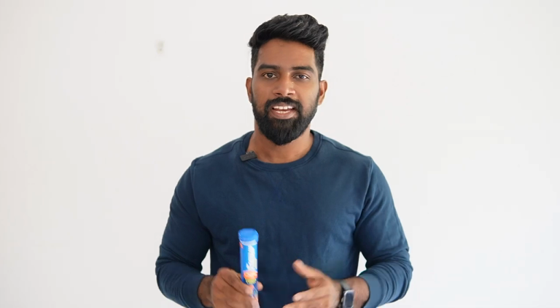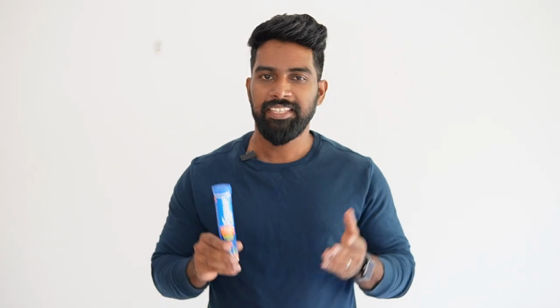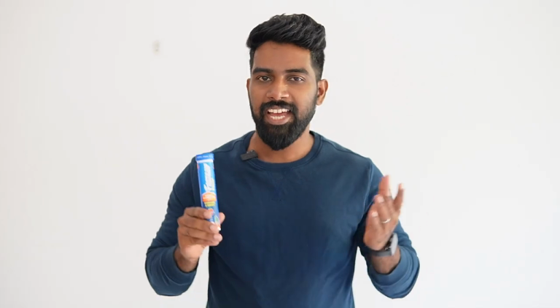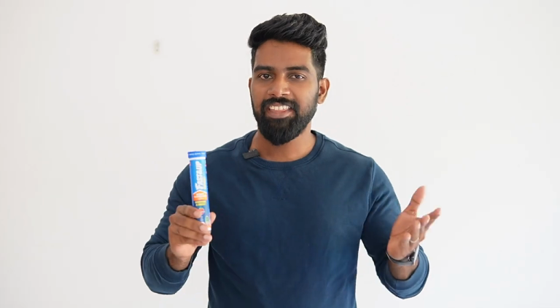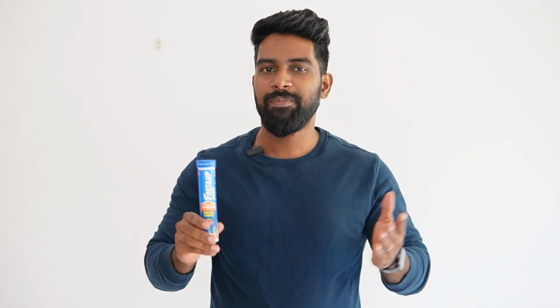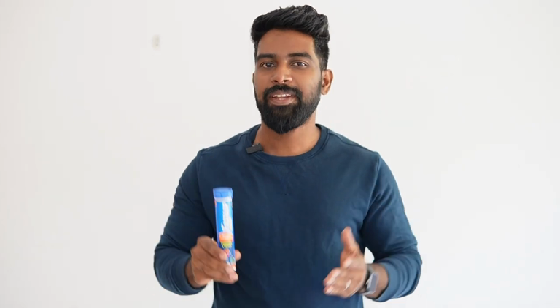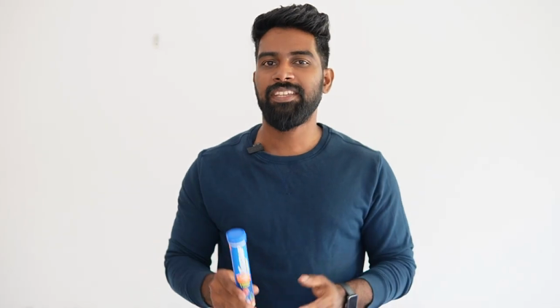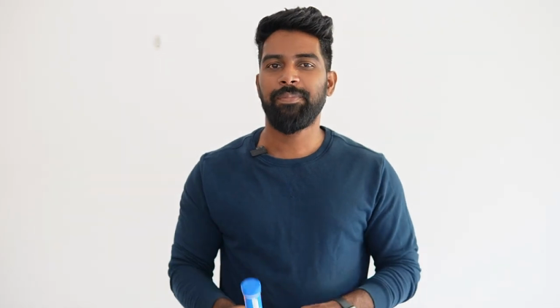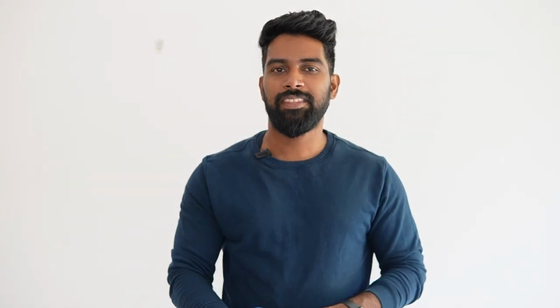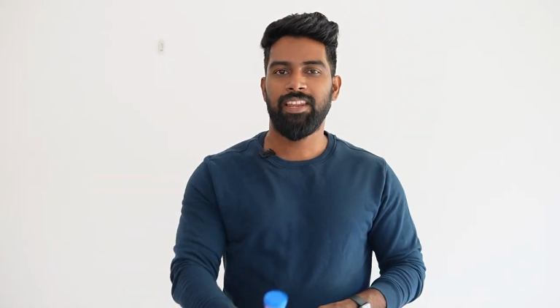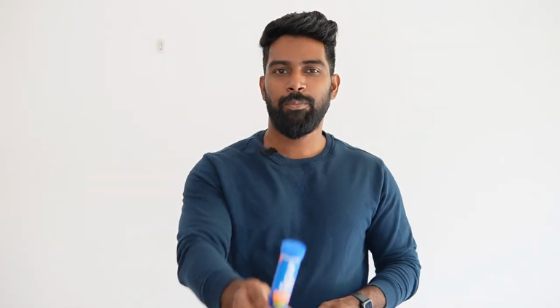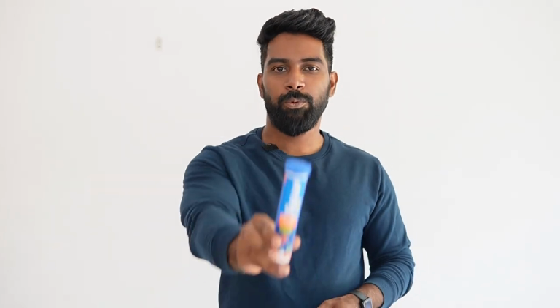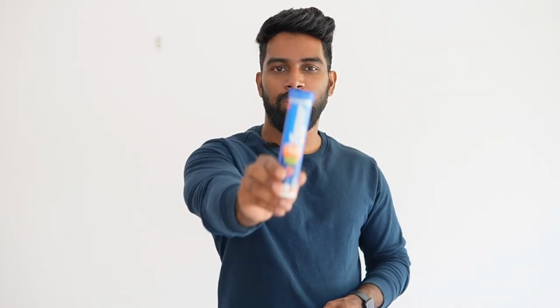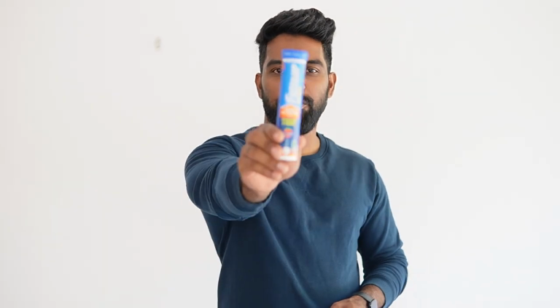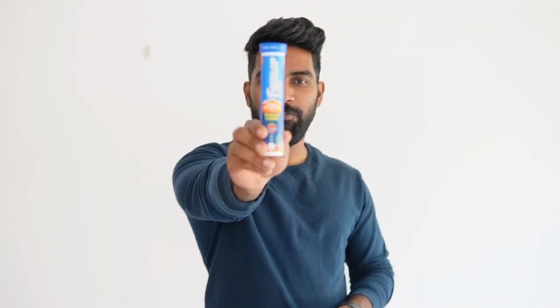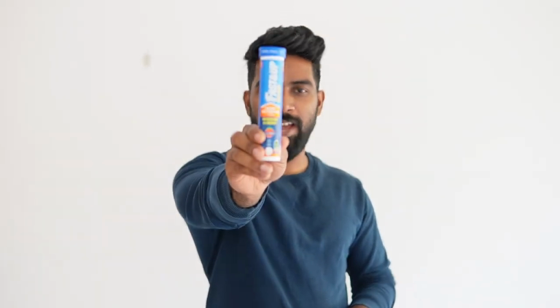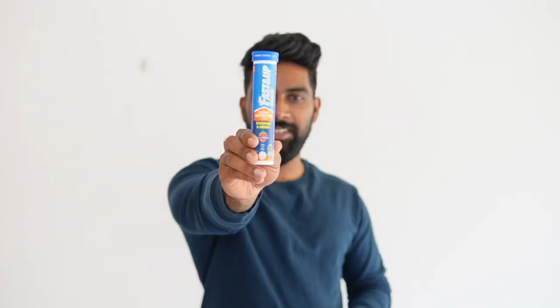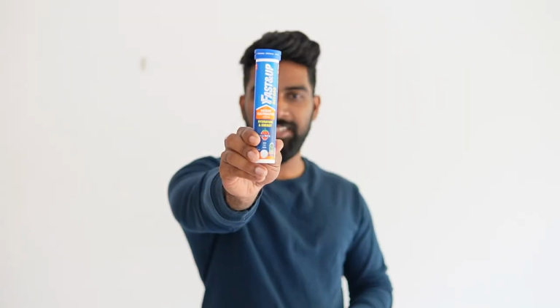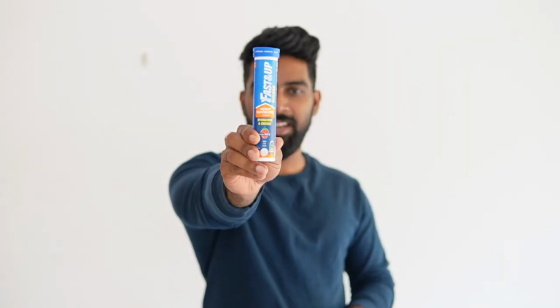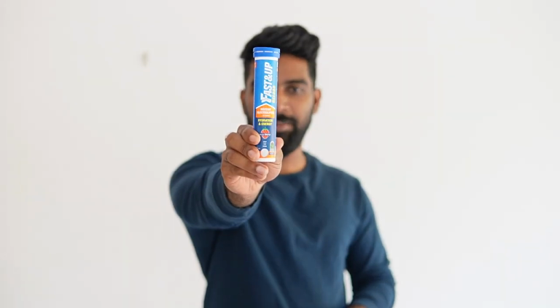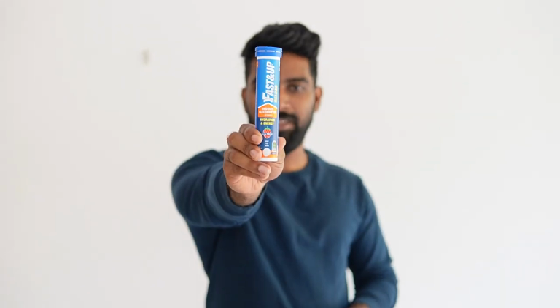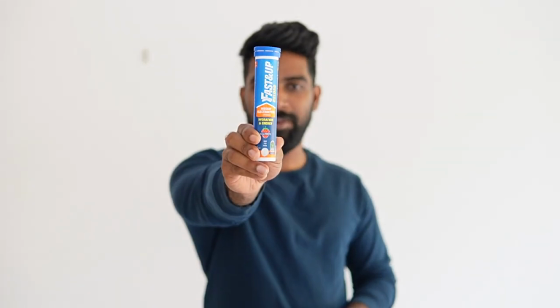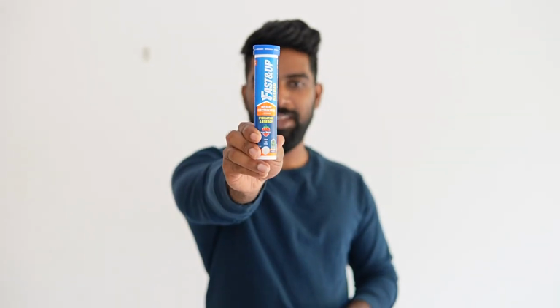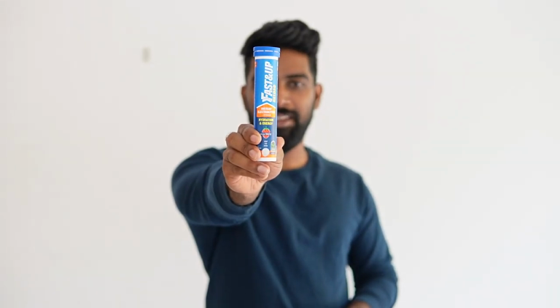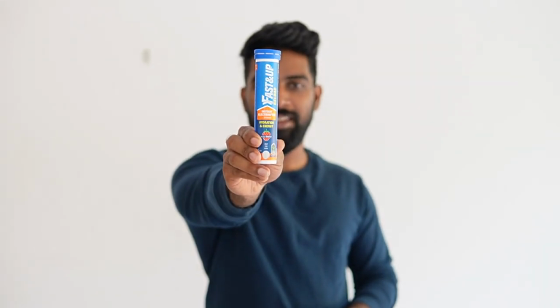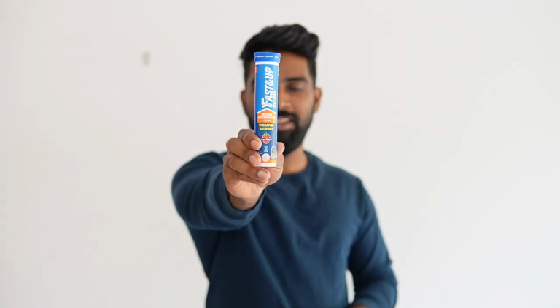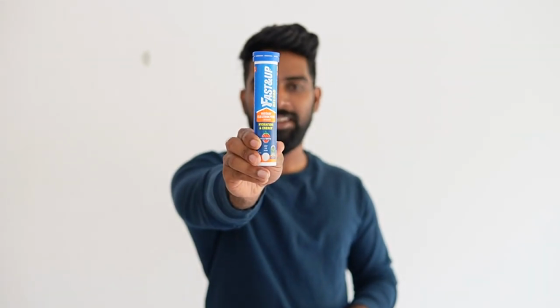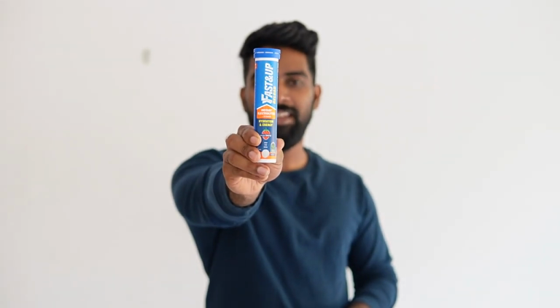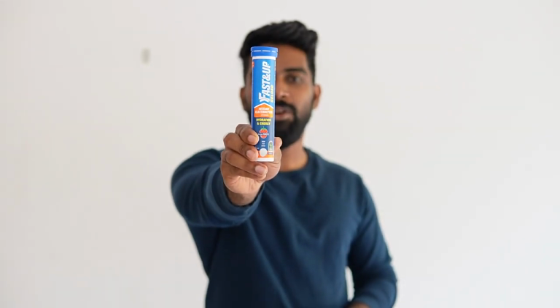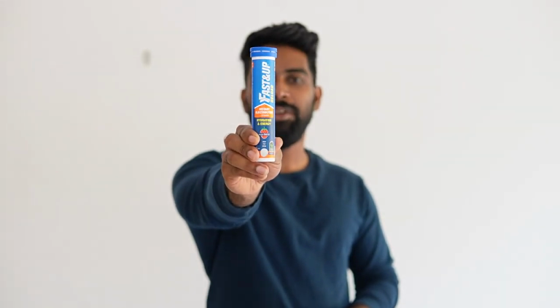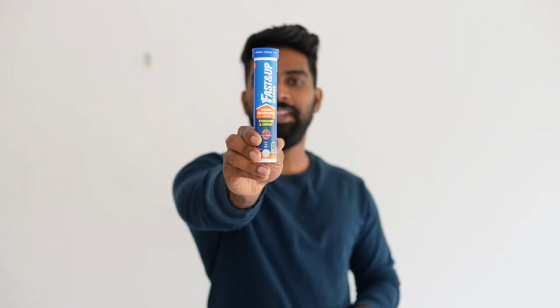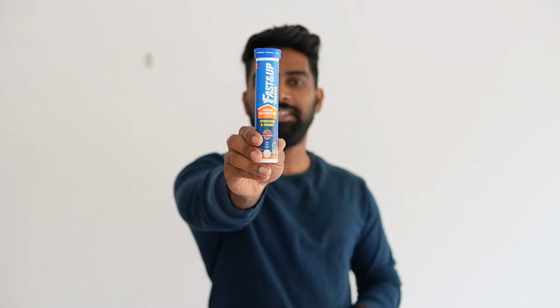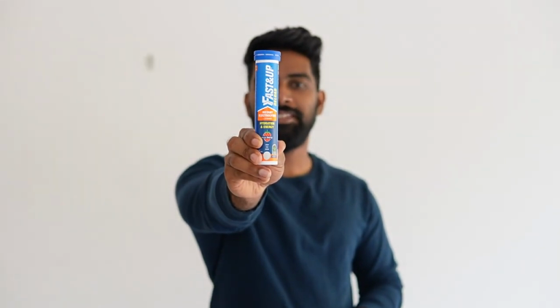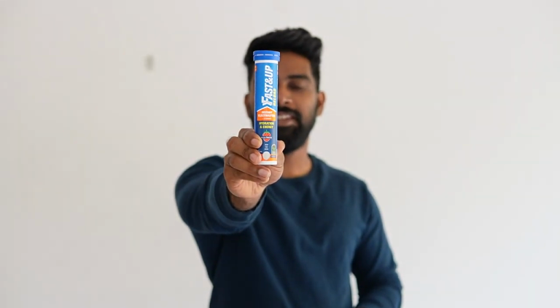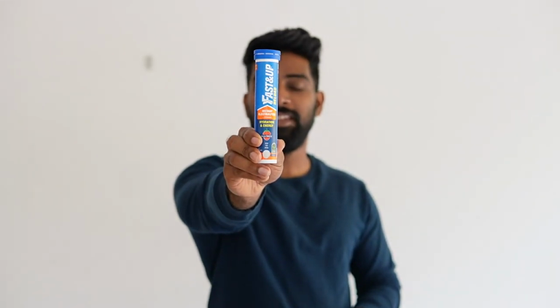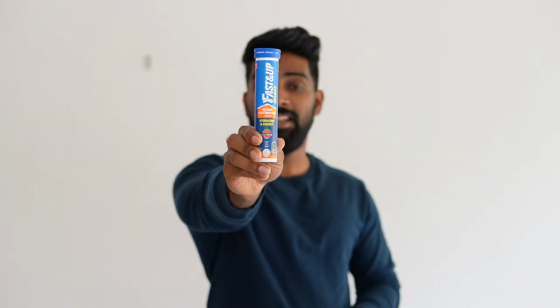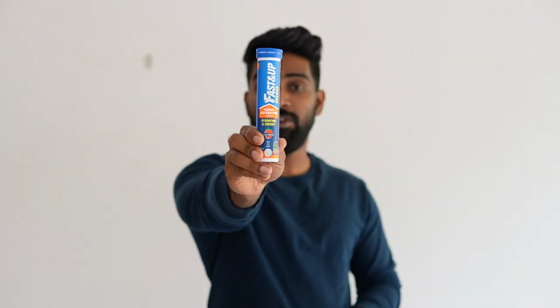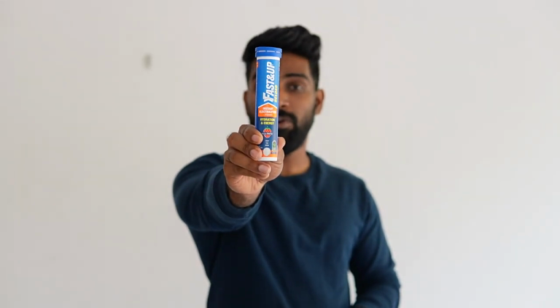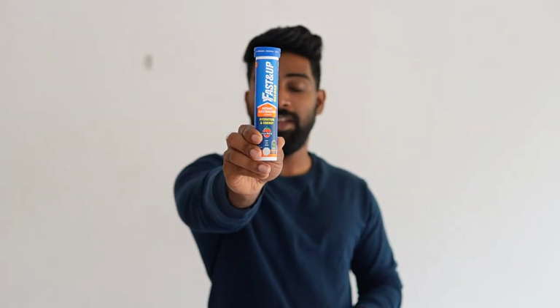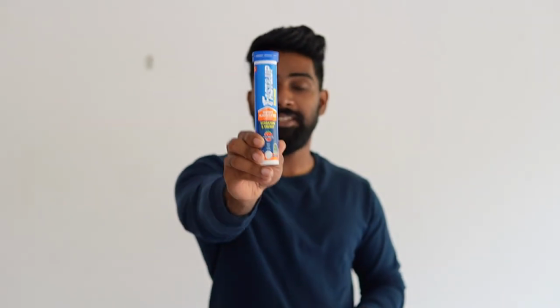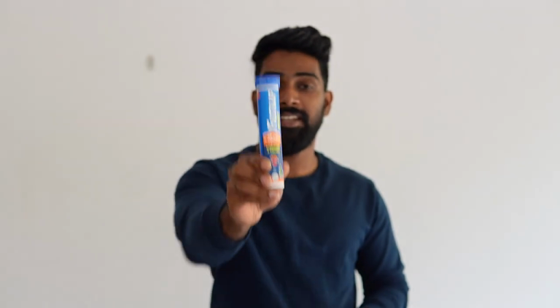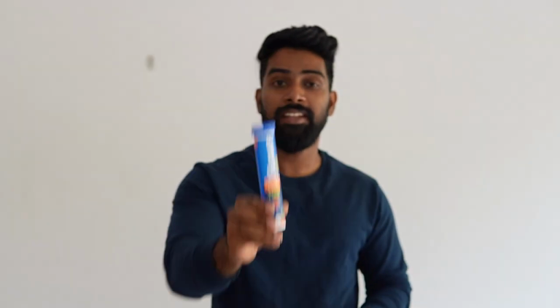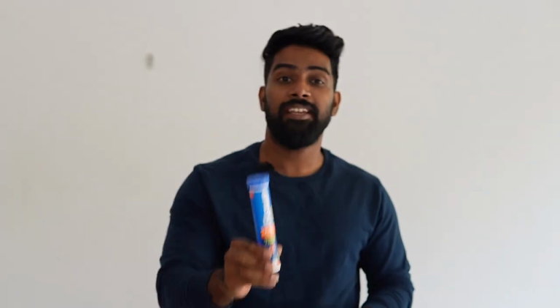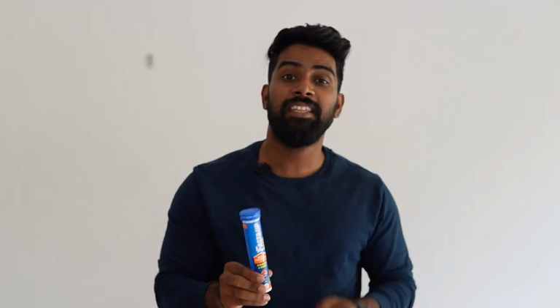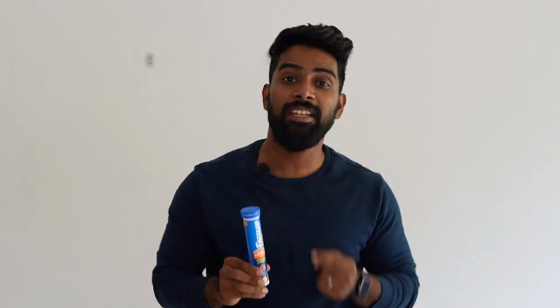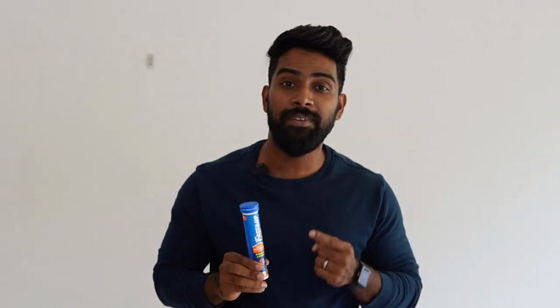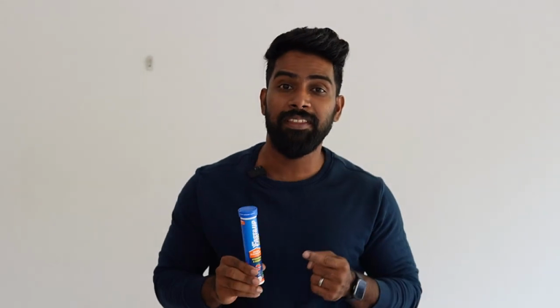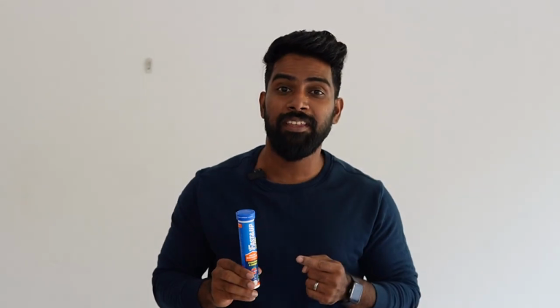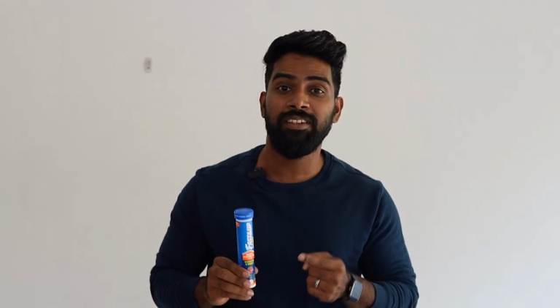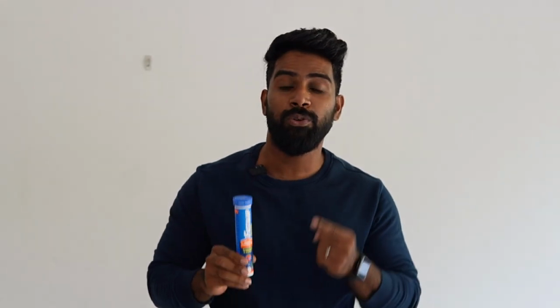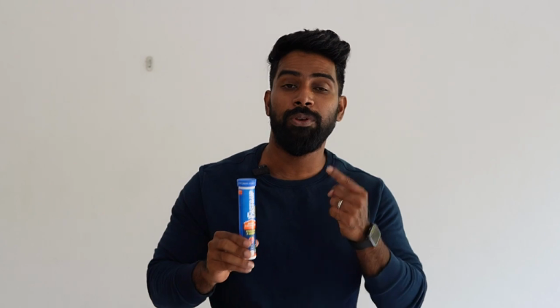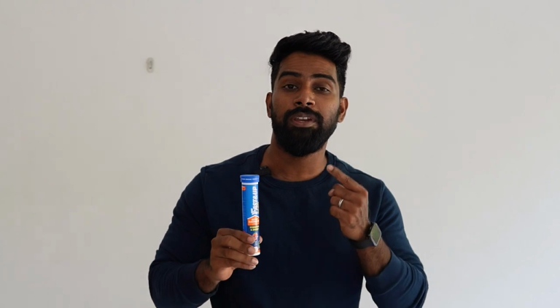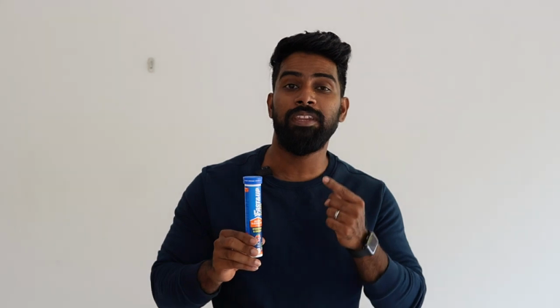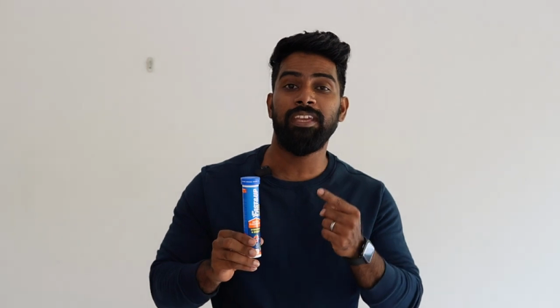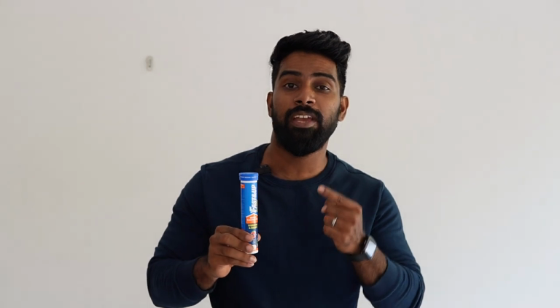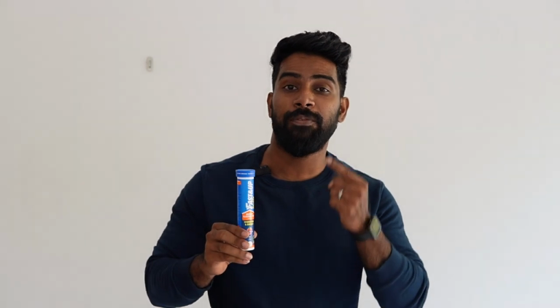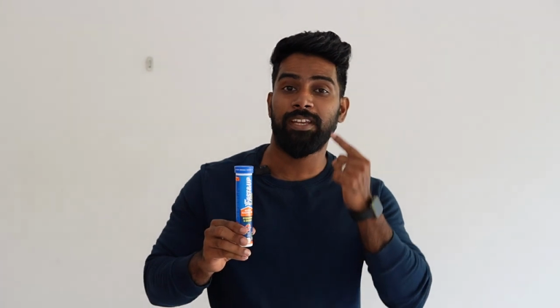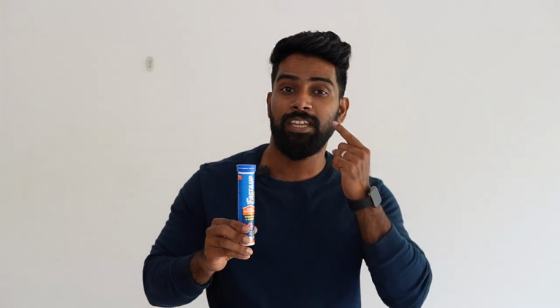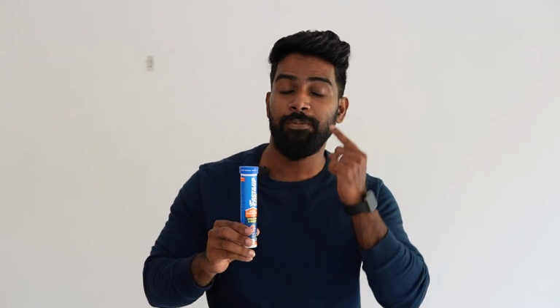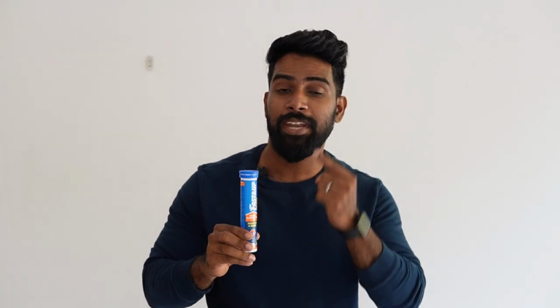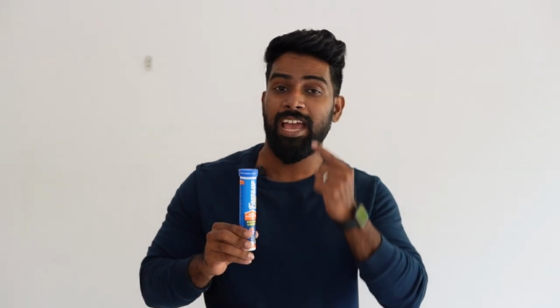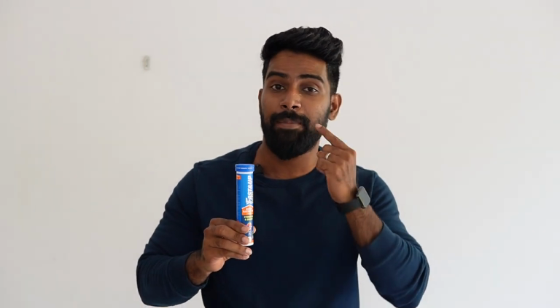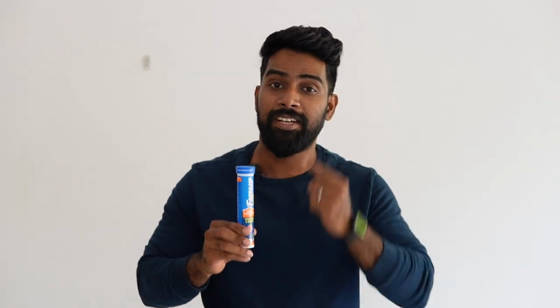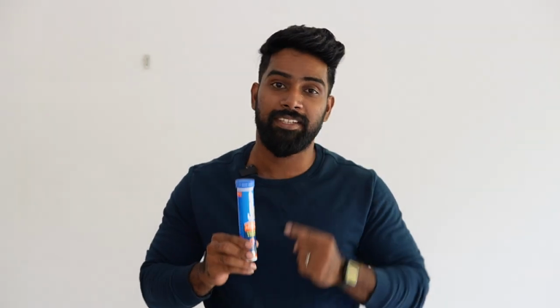The brand I am going to talk about is Reload Instant Electrolytes. This comes with 20 effervescent tablets.